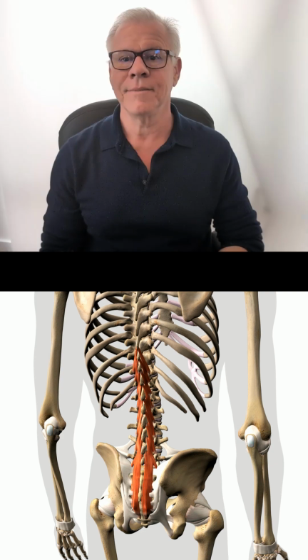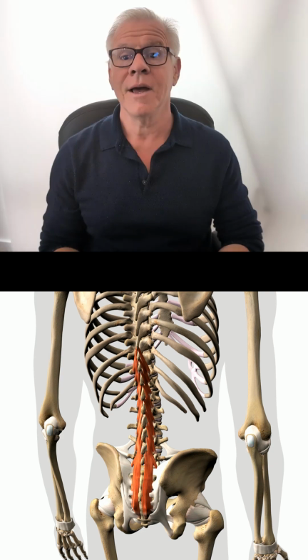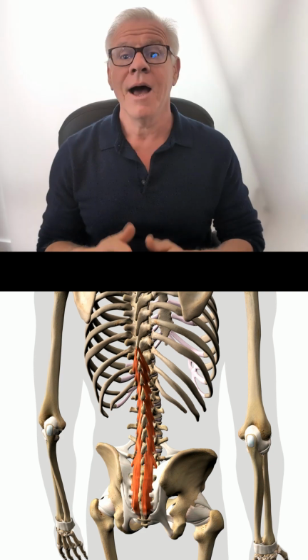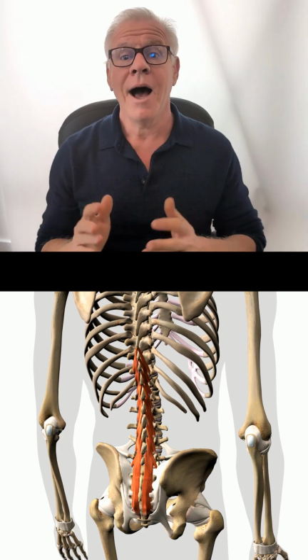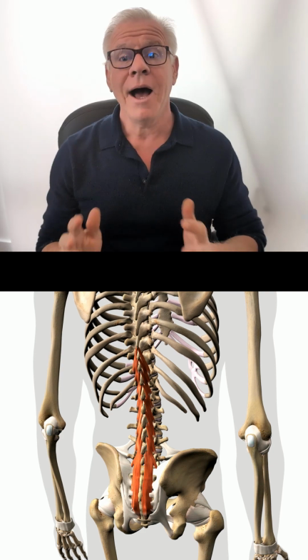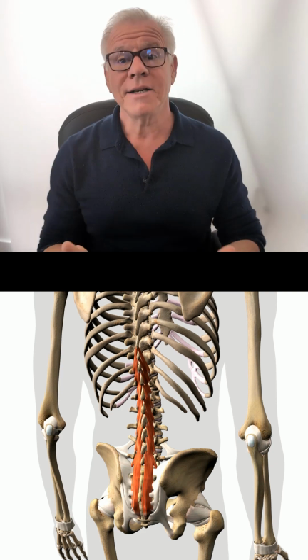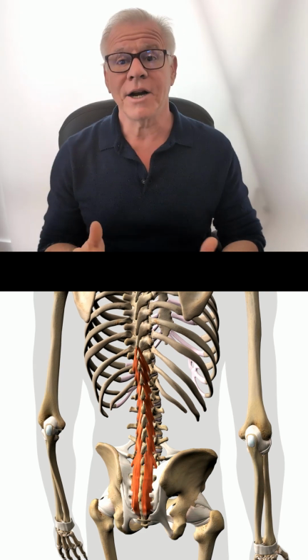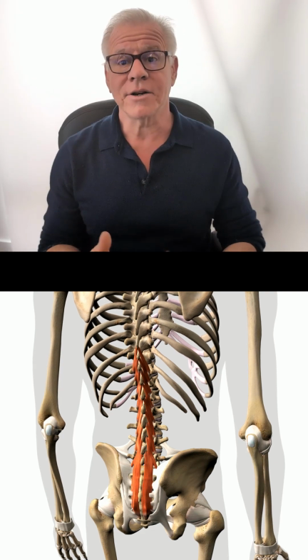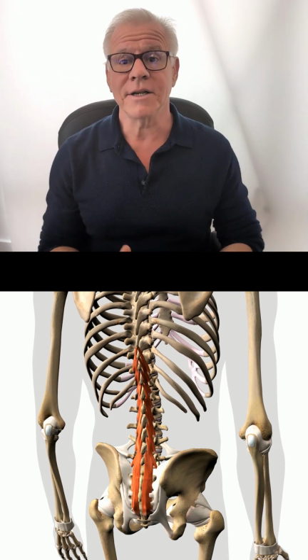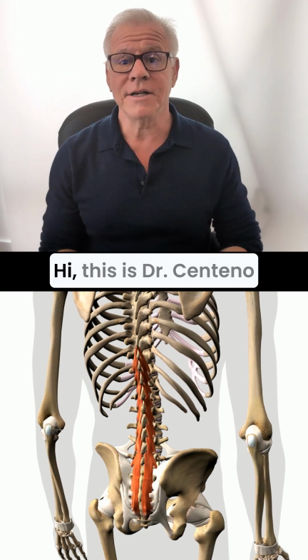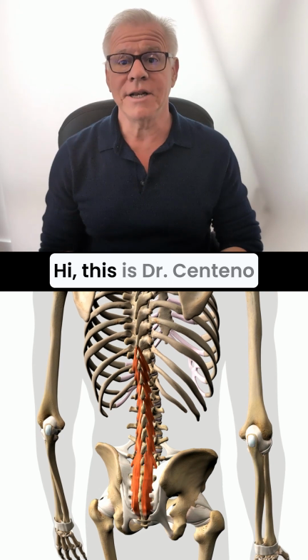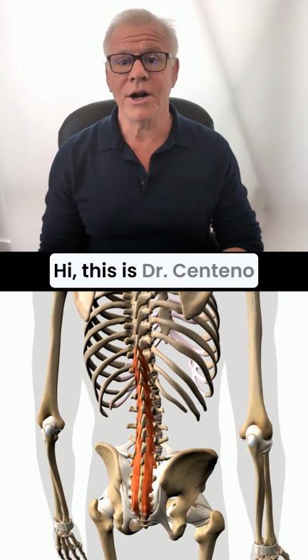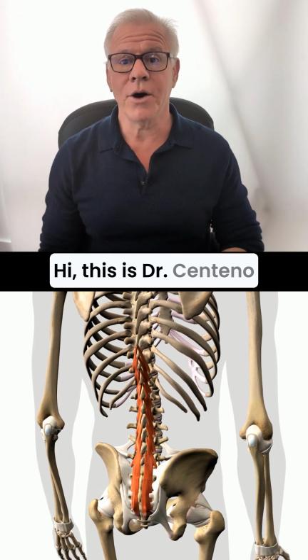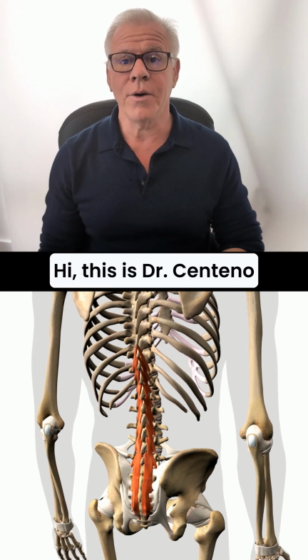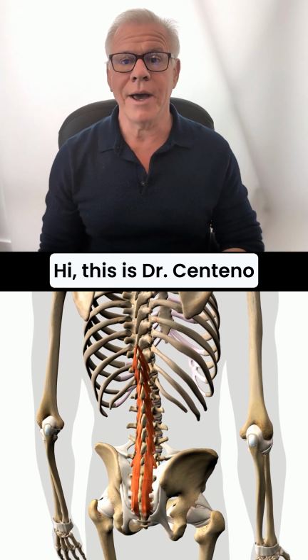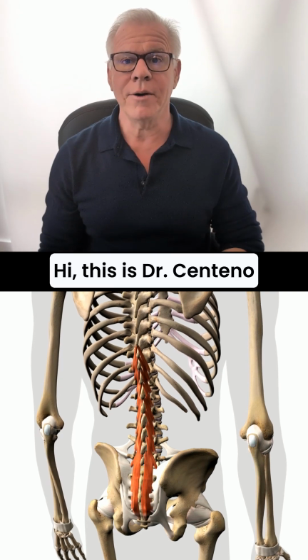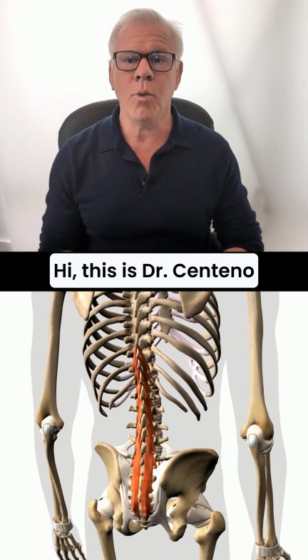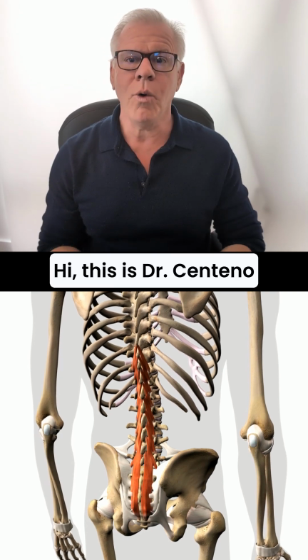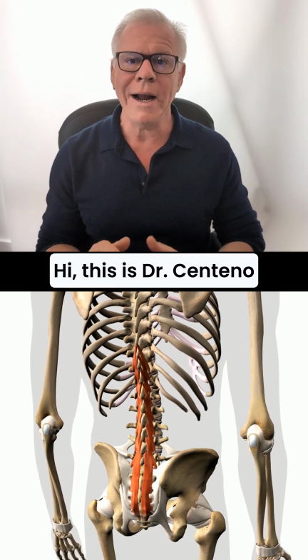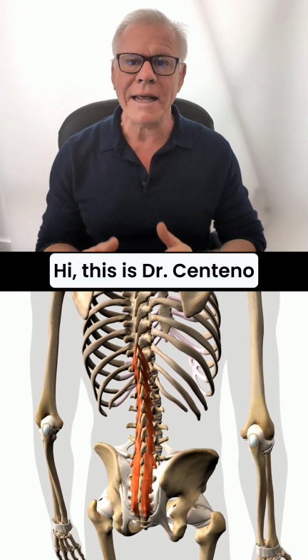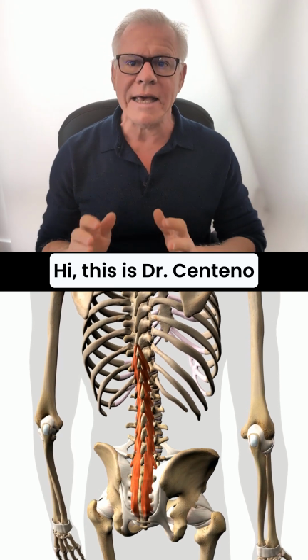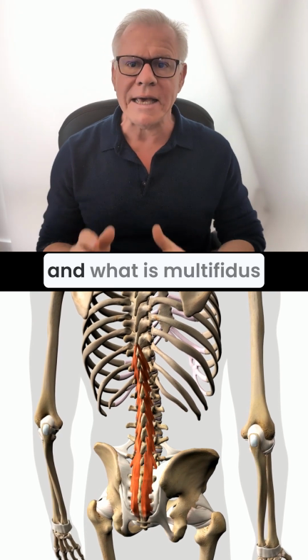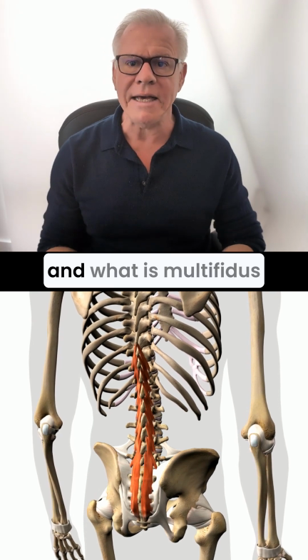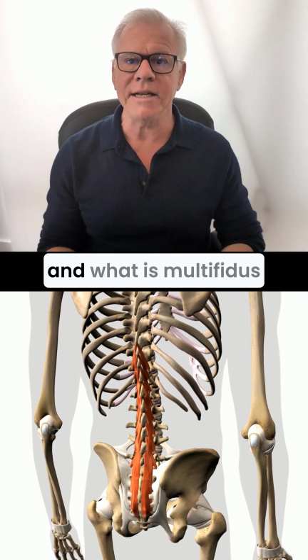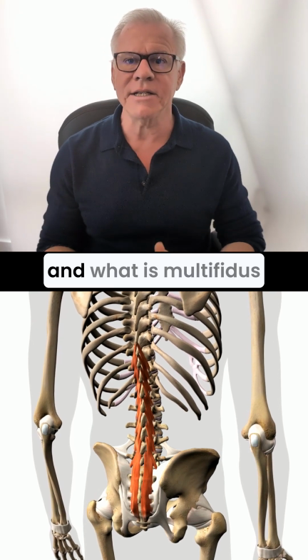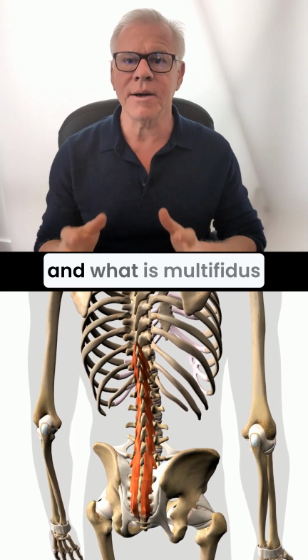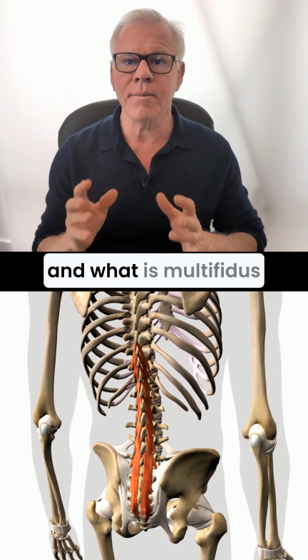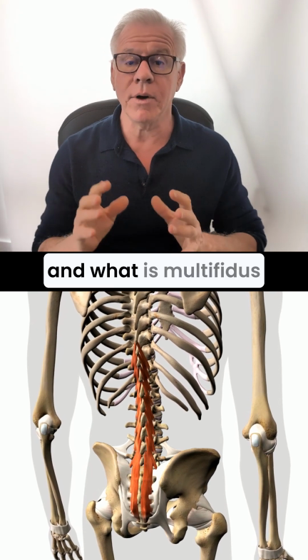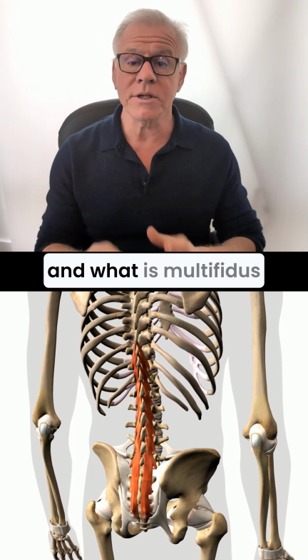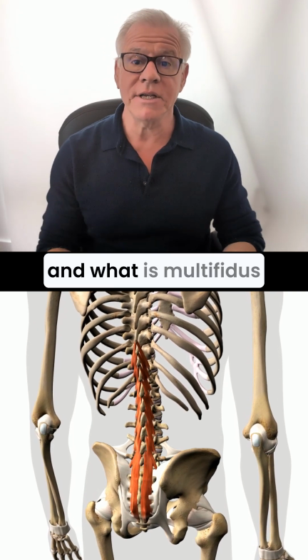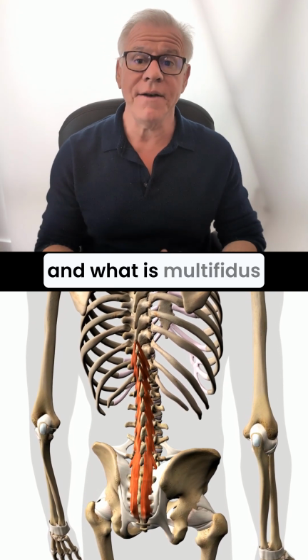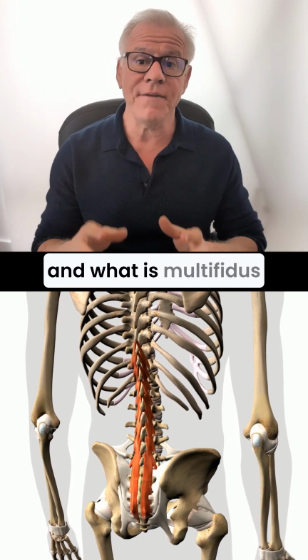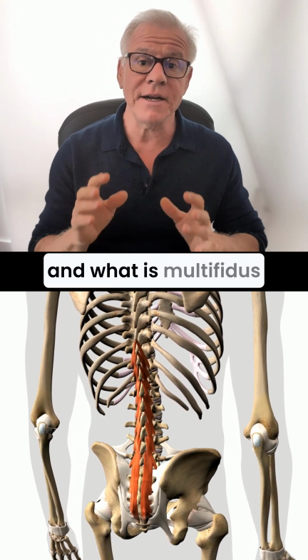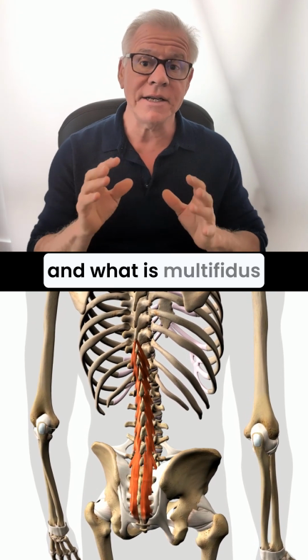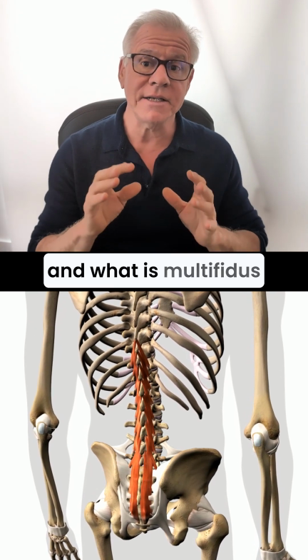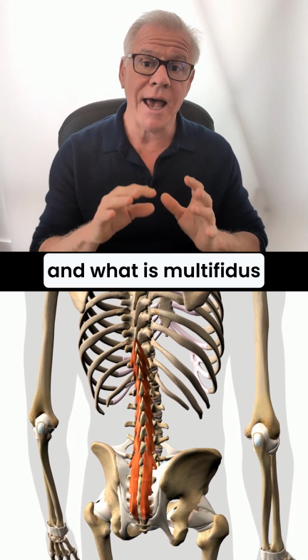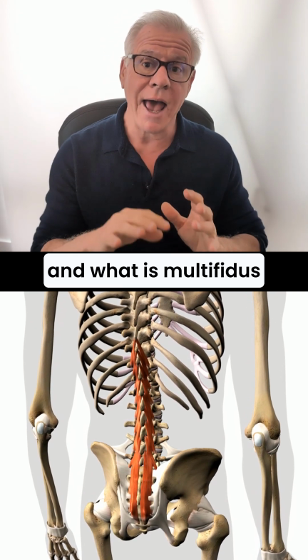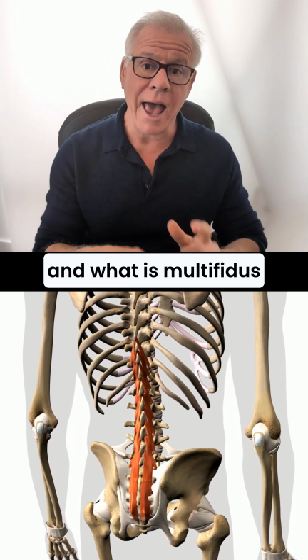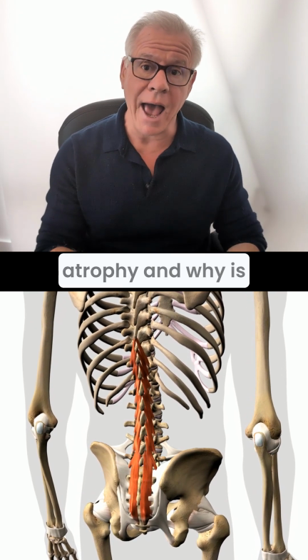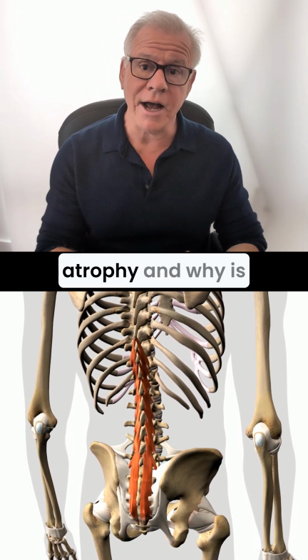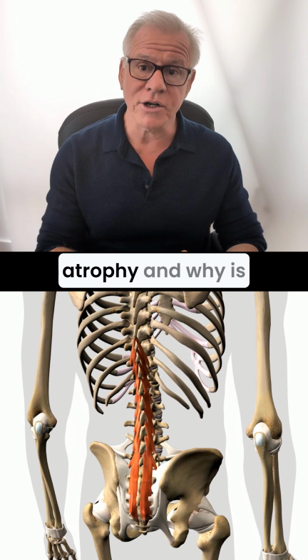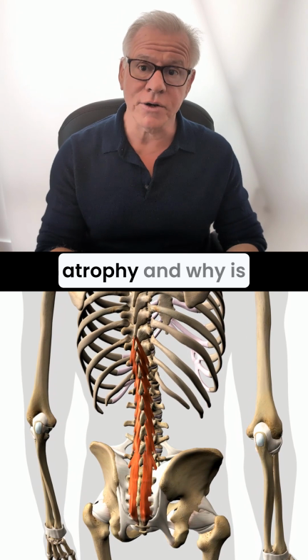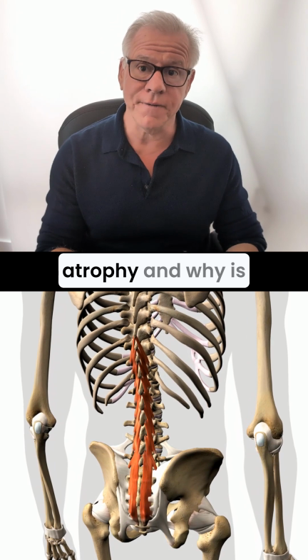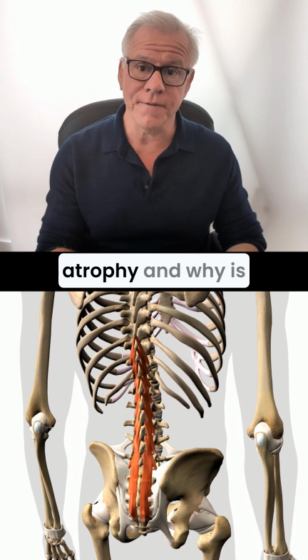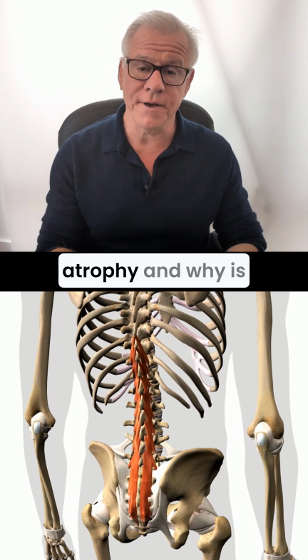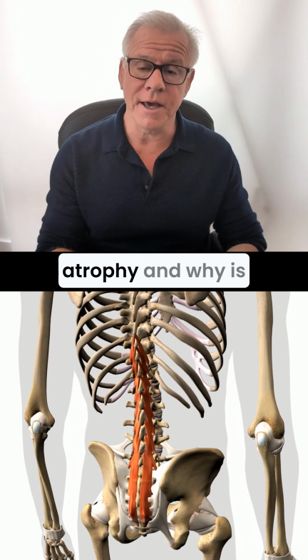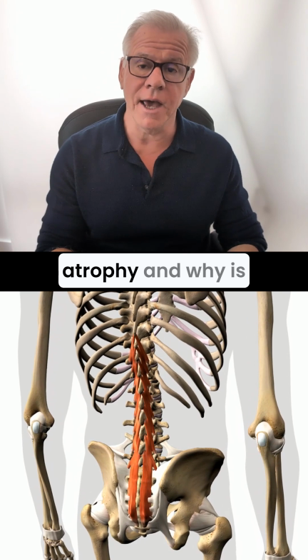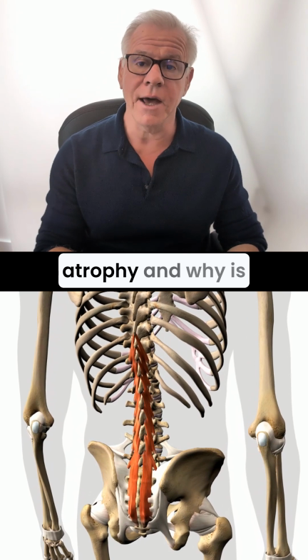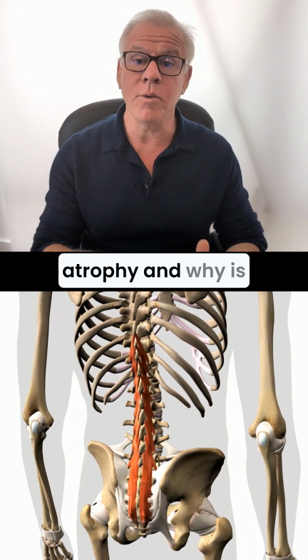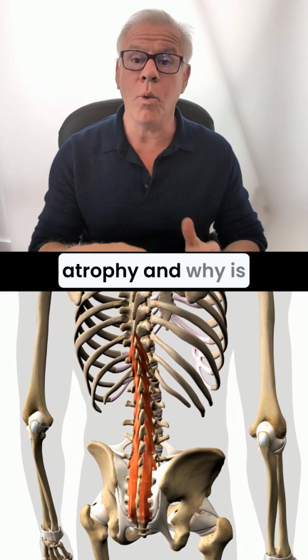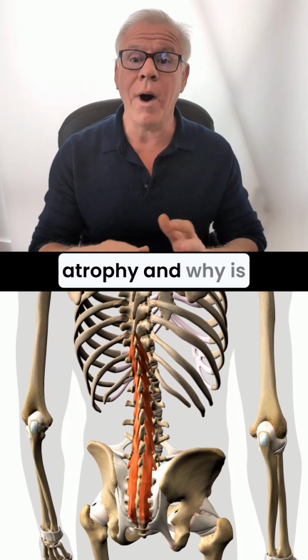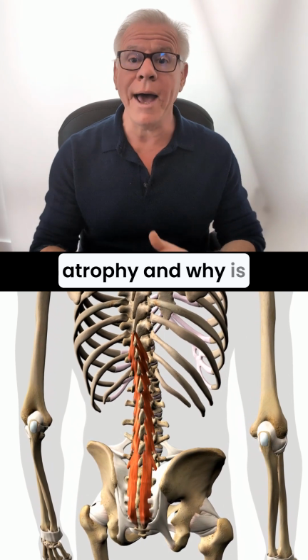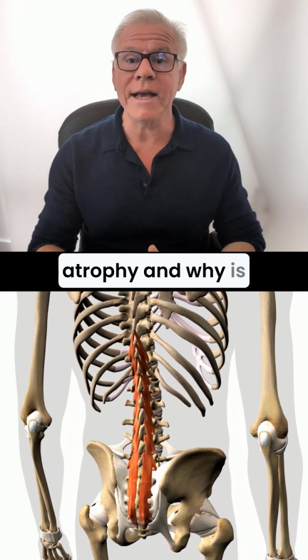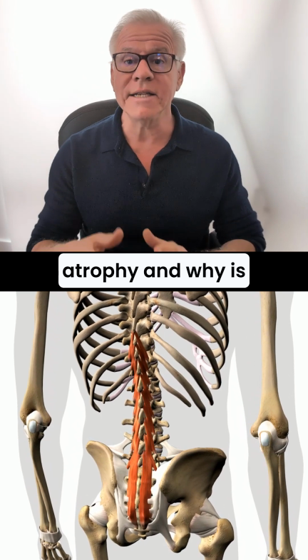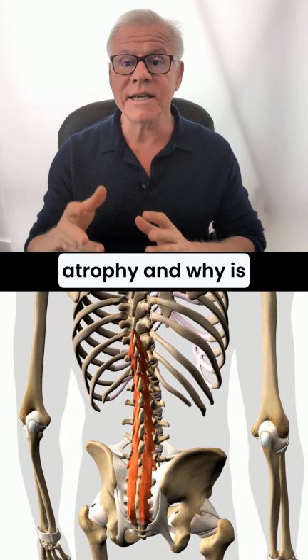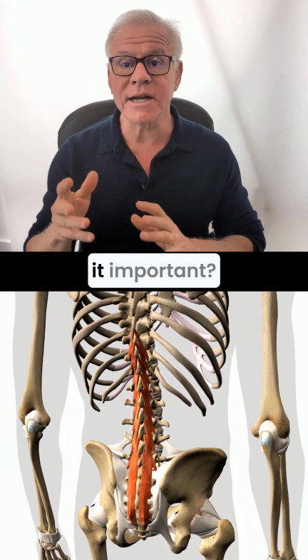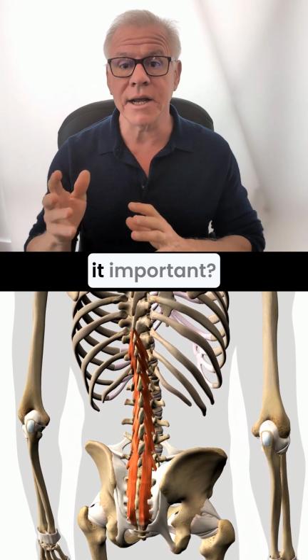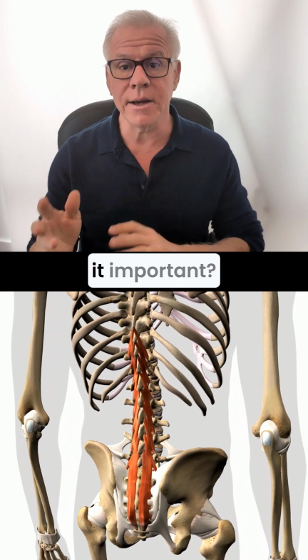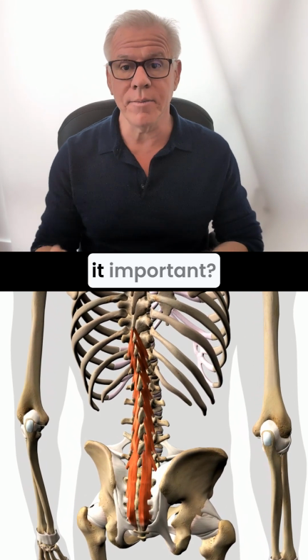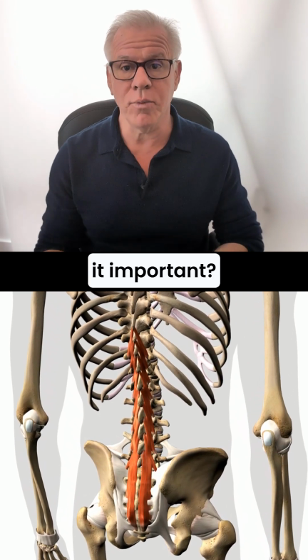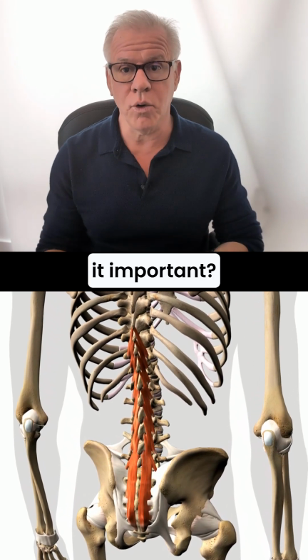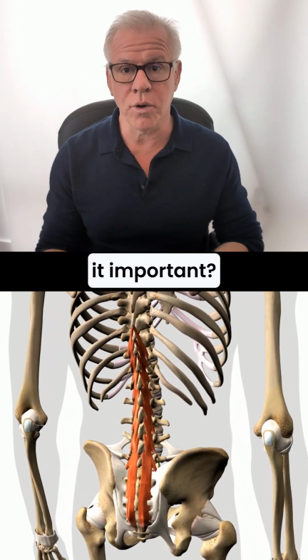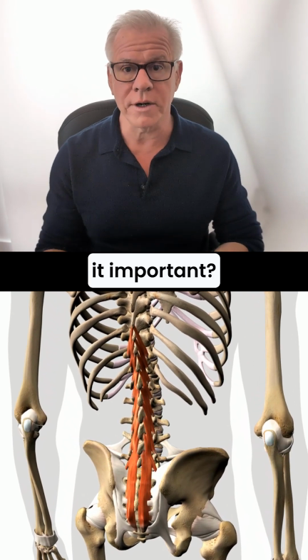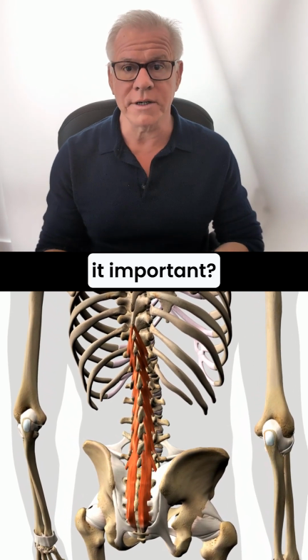Hi, Starks and Tenno. What is multifidus atrophy and why is it important?